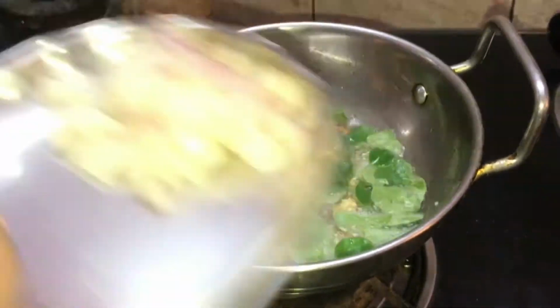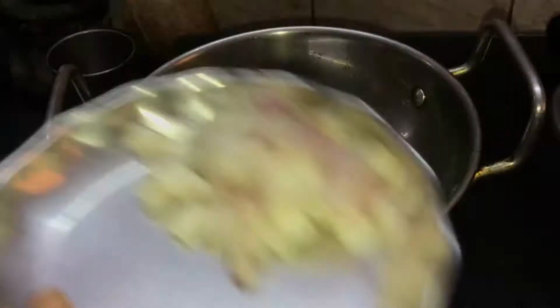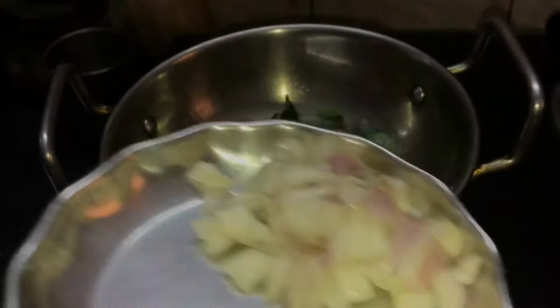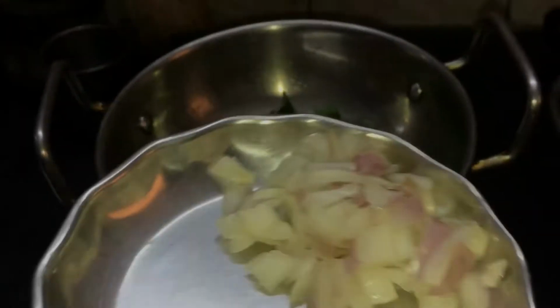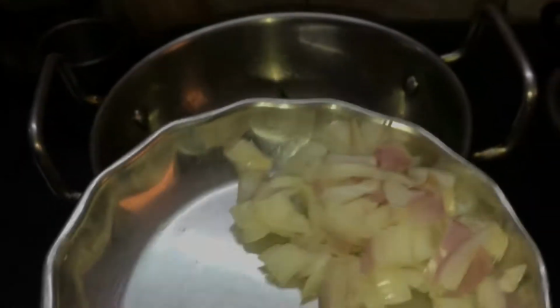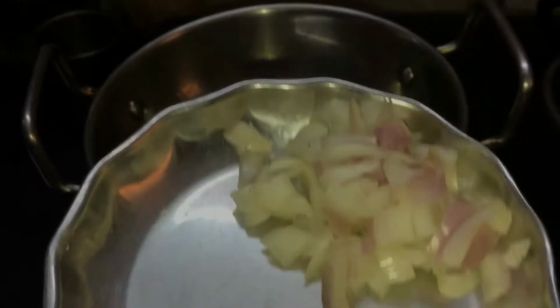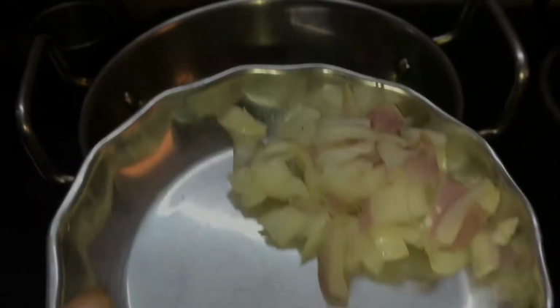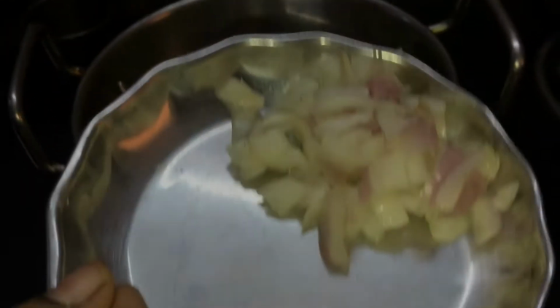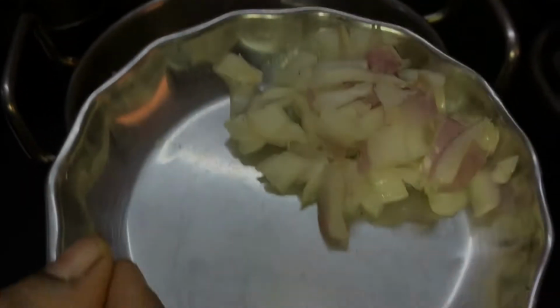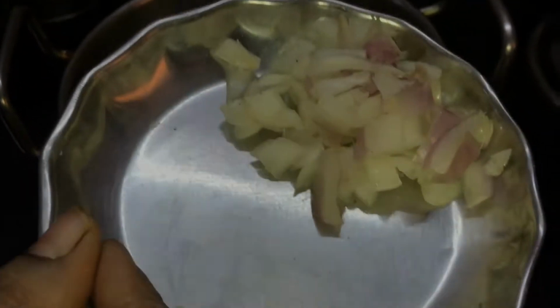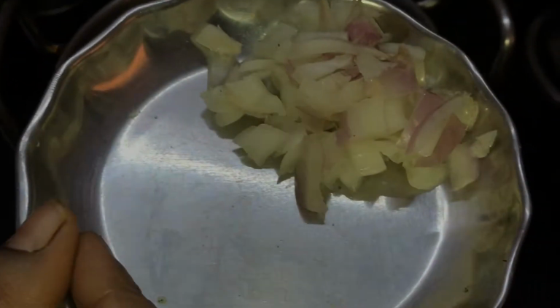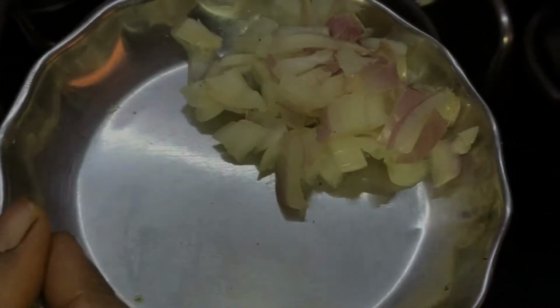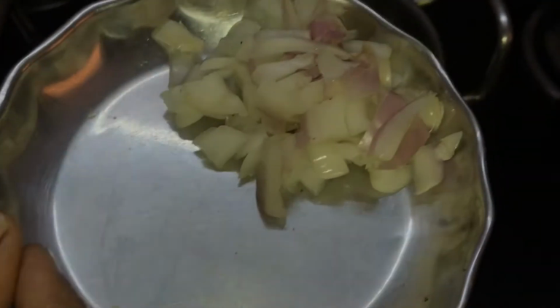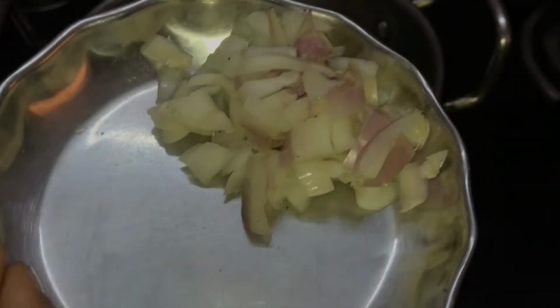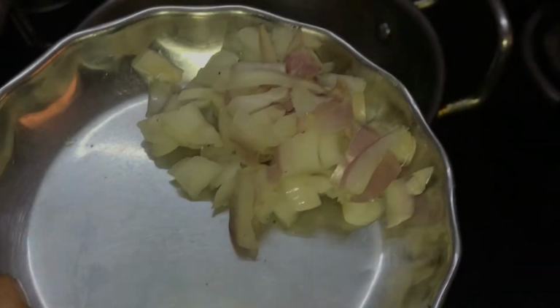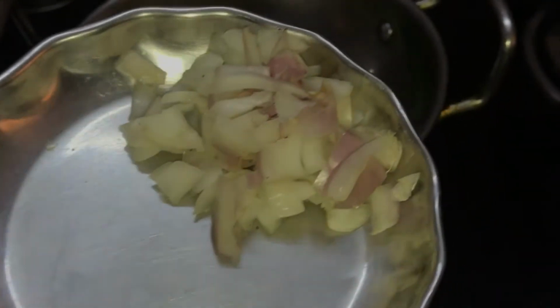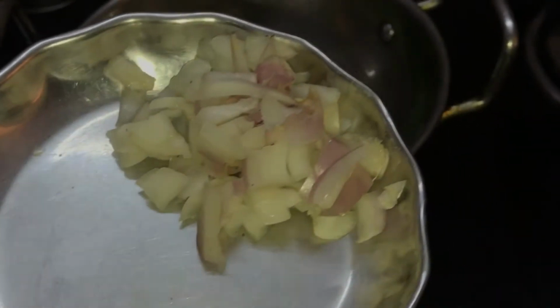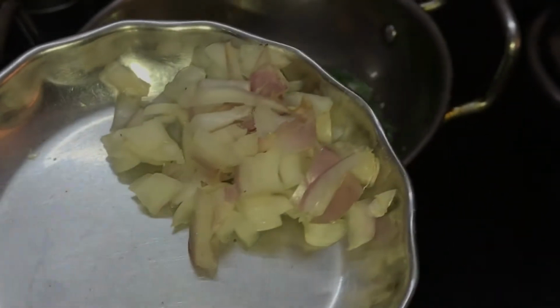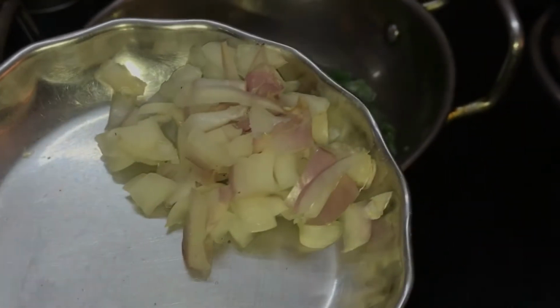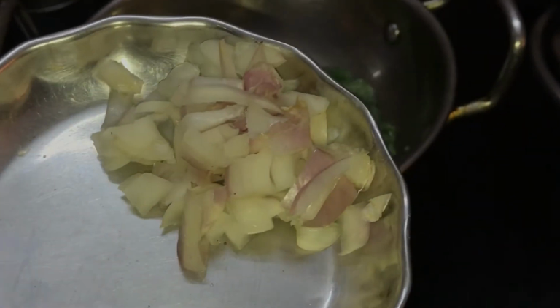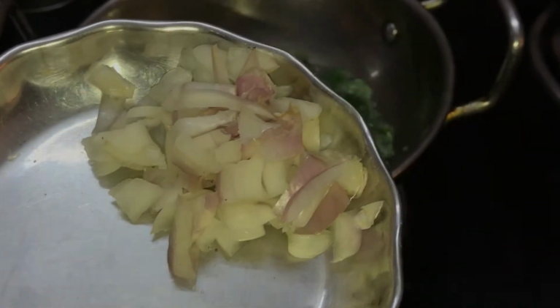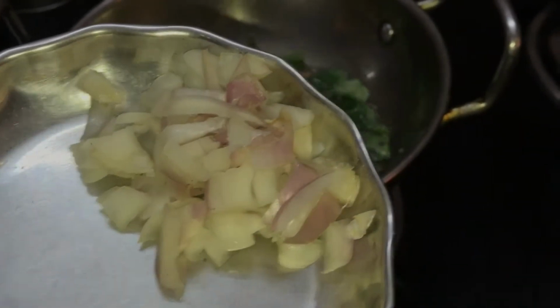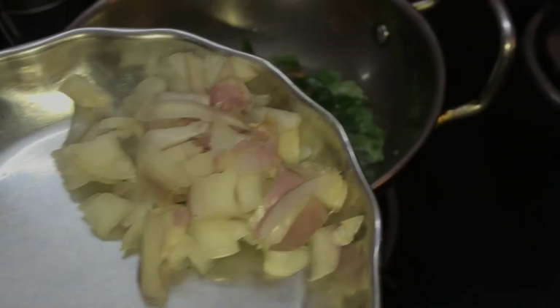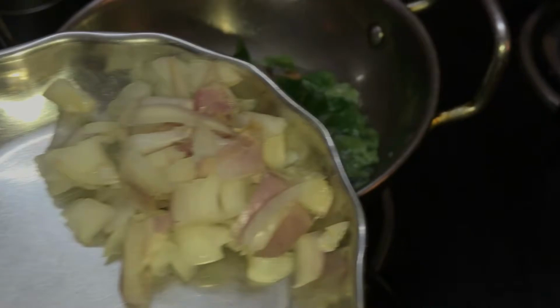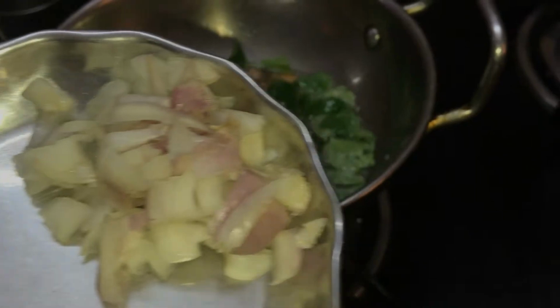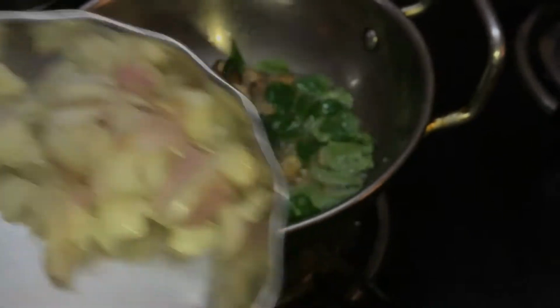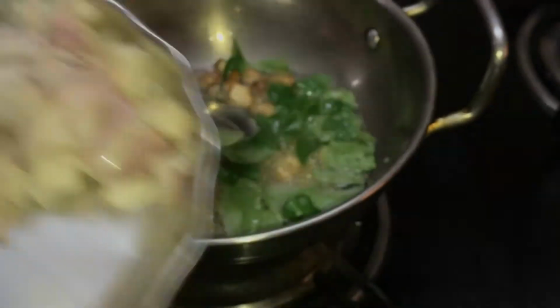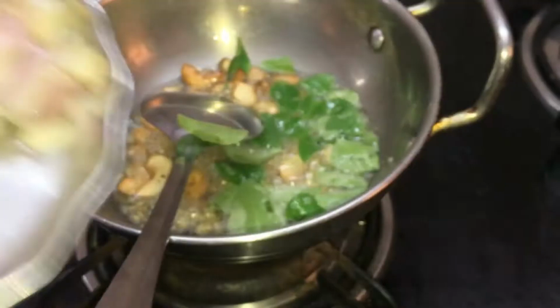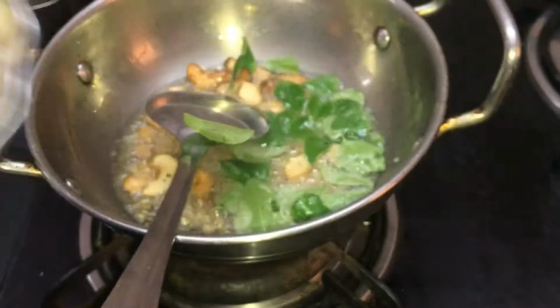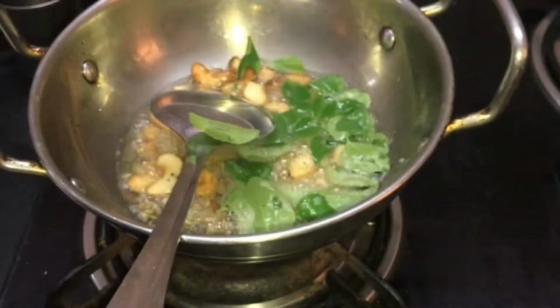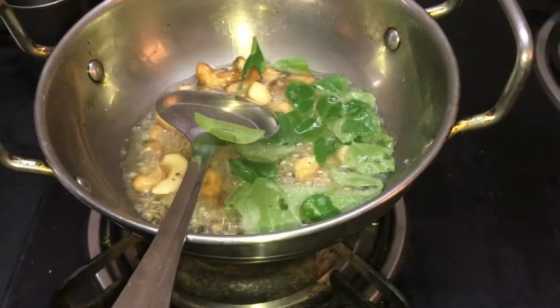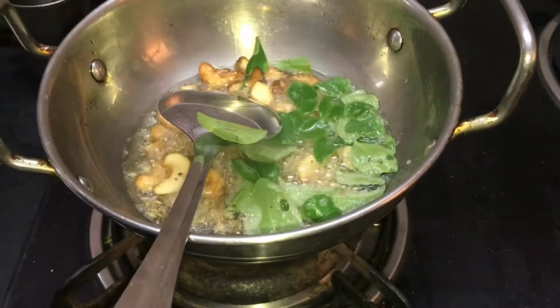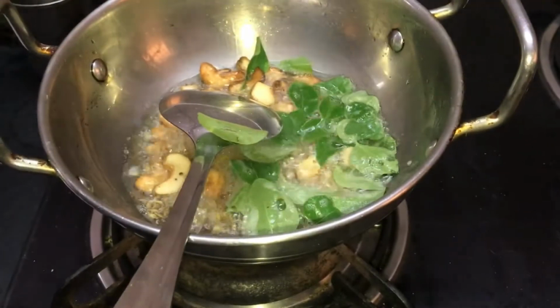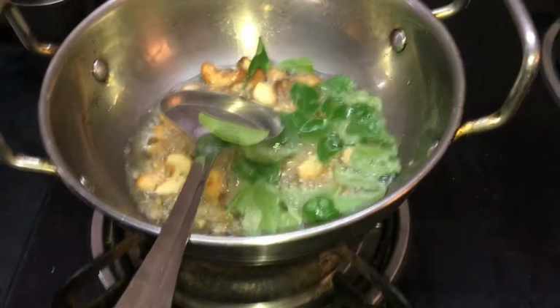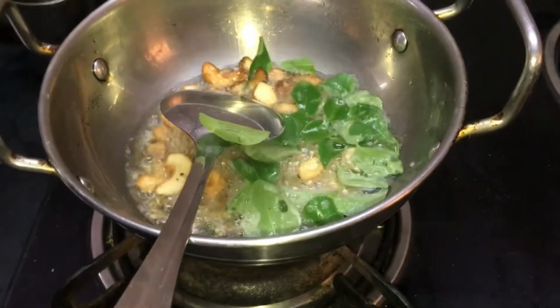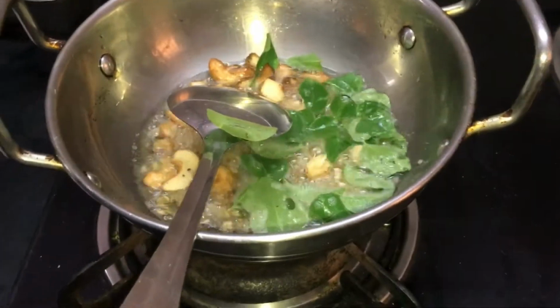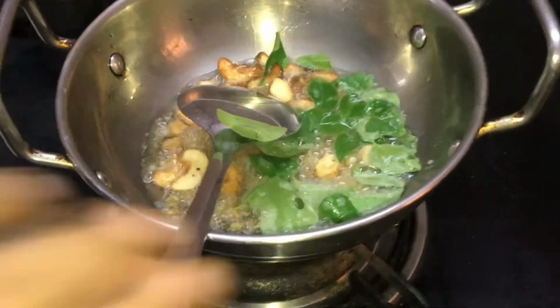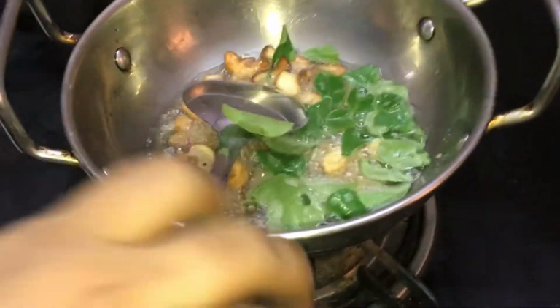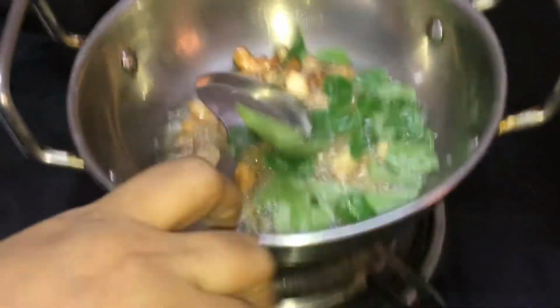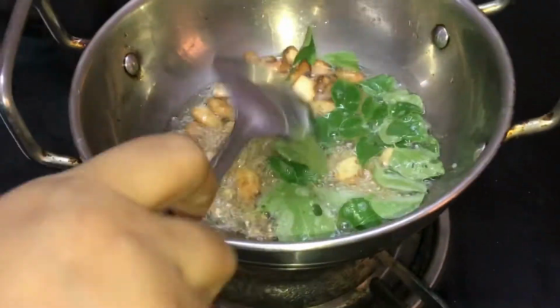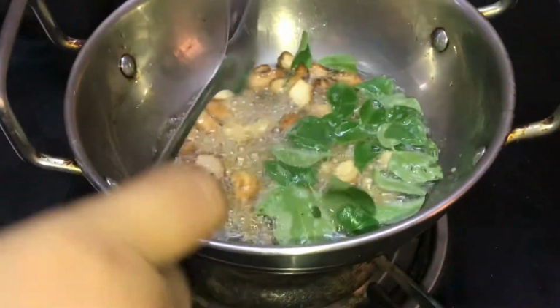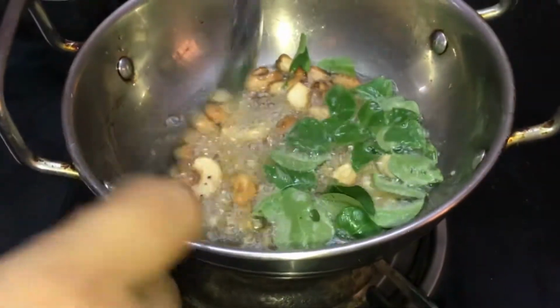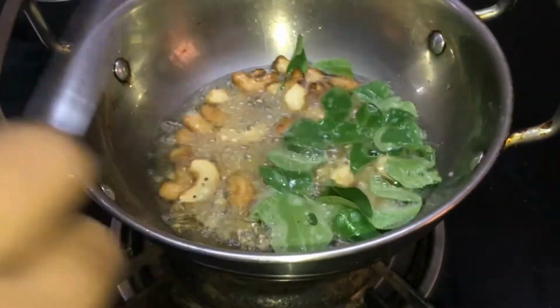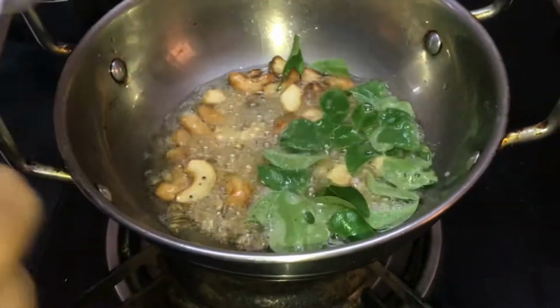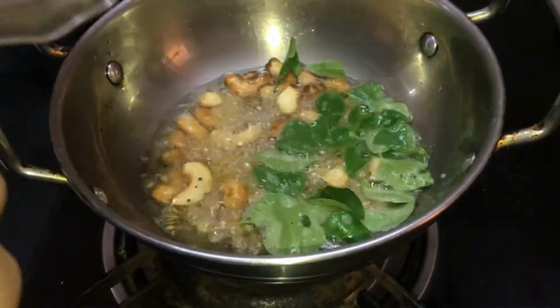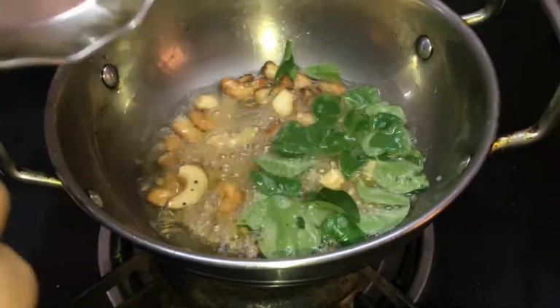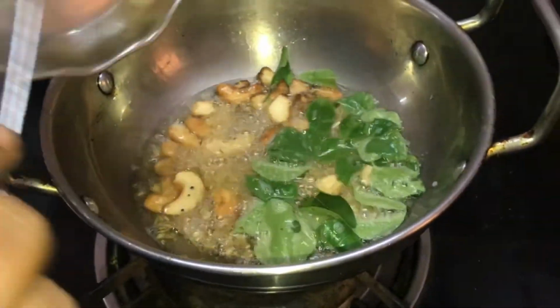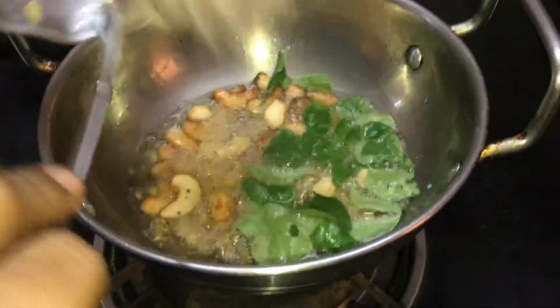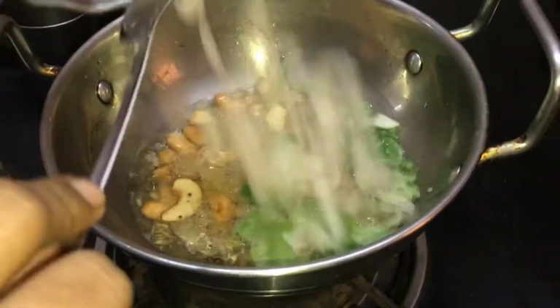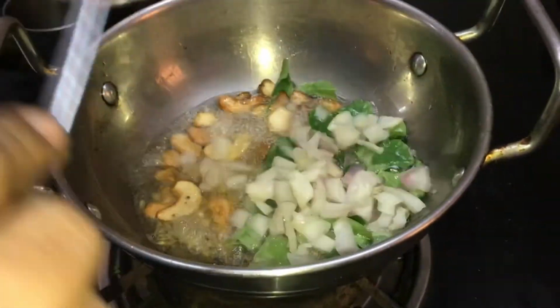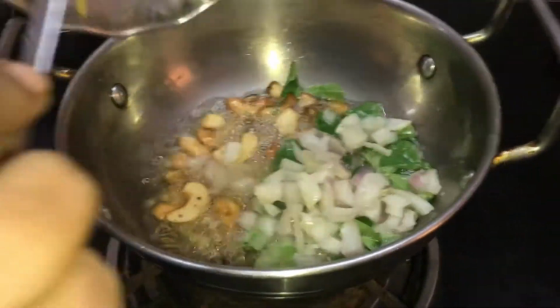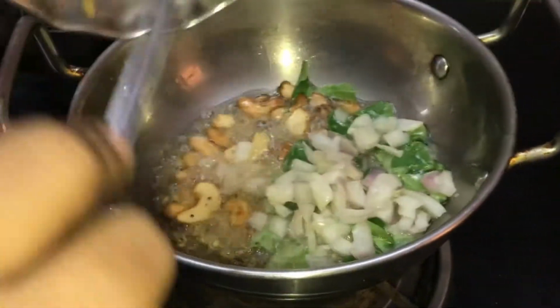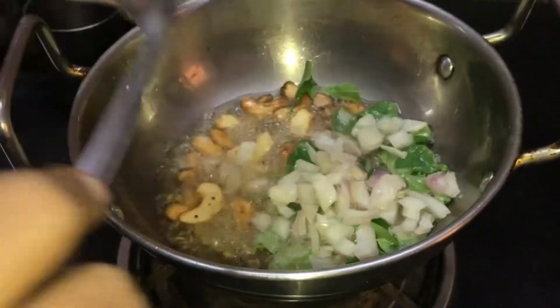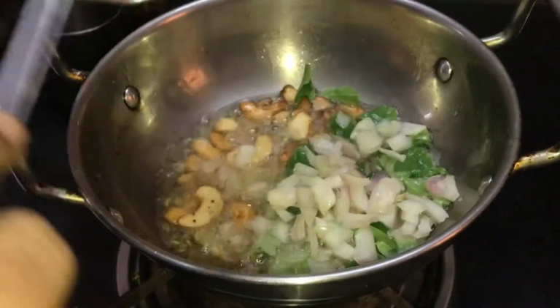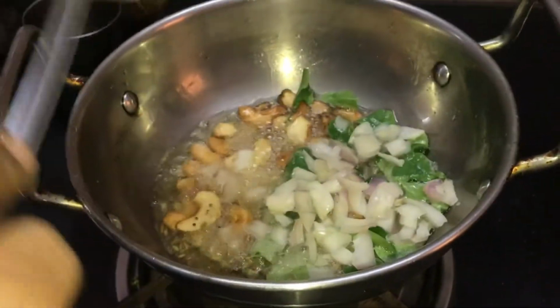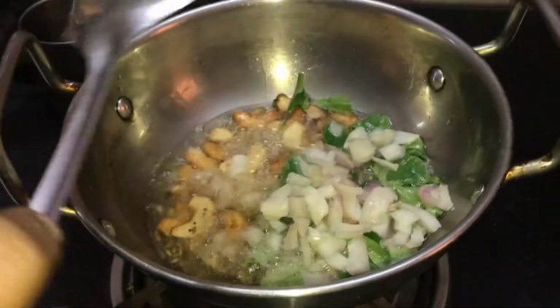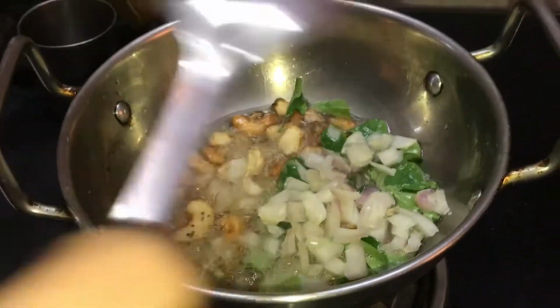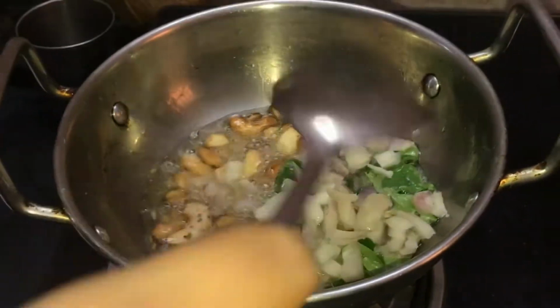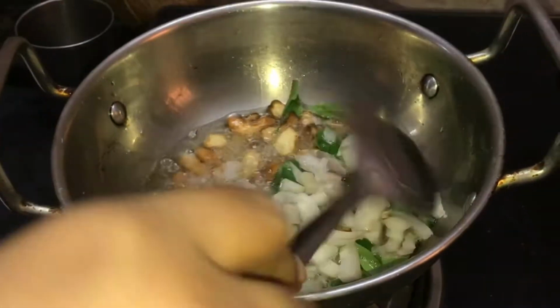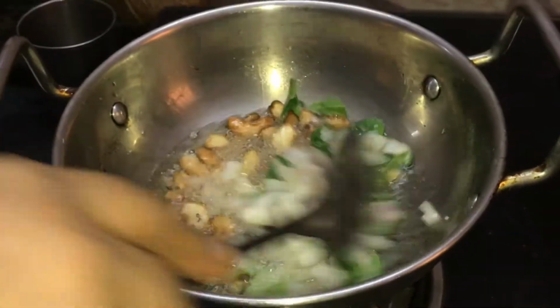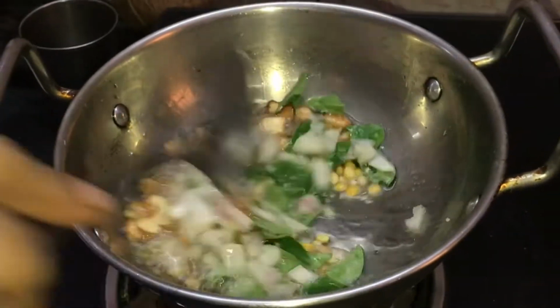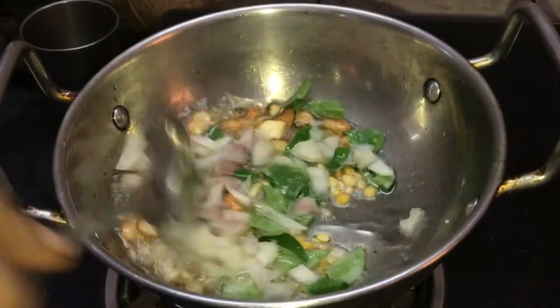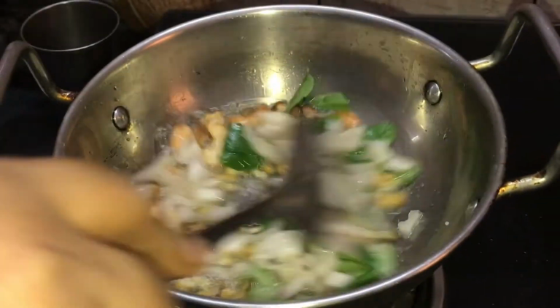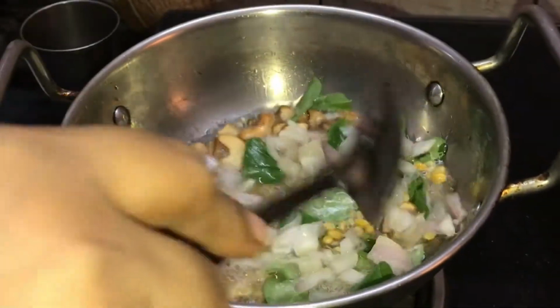Remember to put one egg — put a little piece of egg in the bowl. Now add all the eggs.